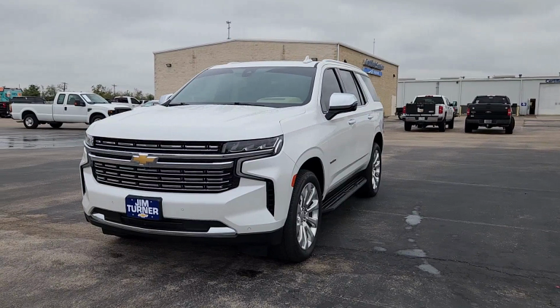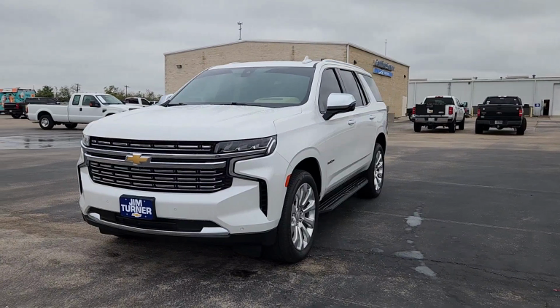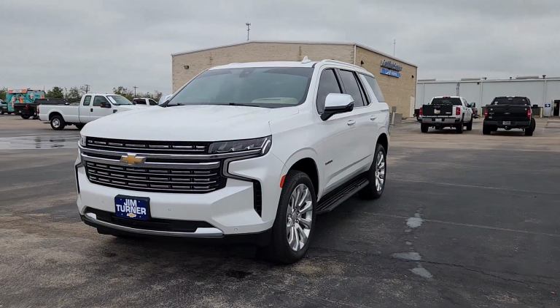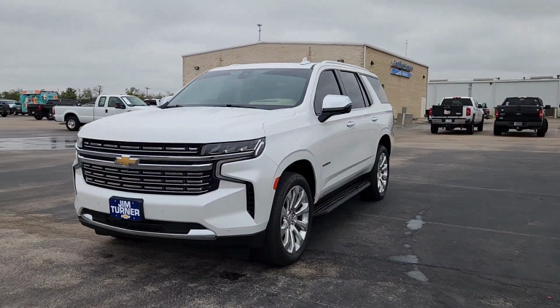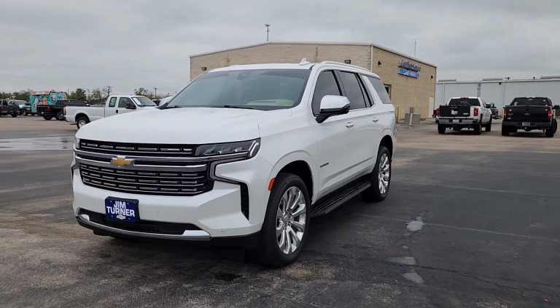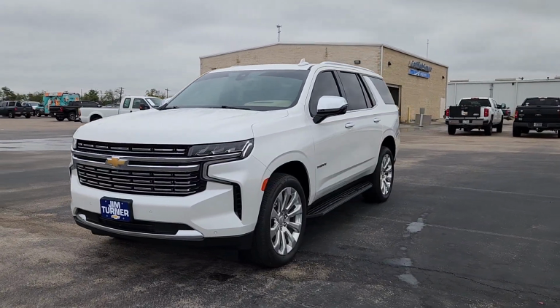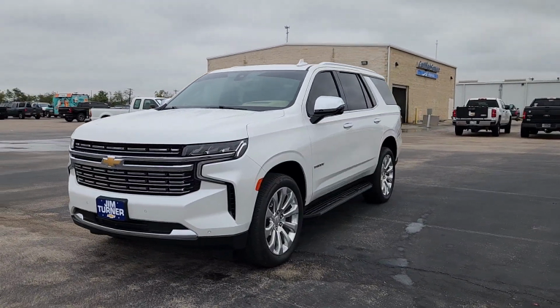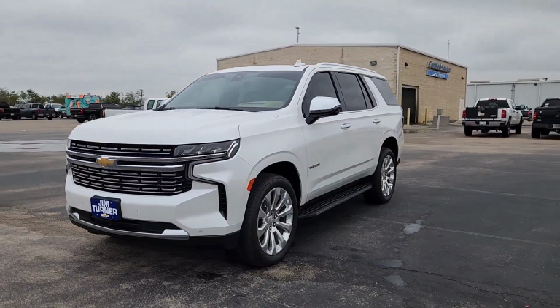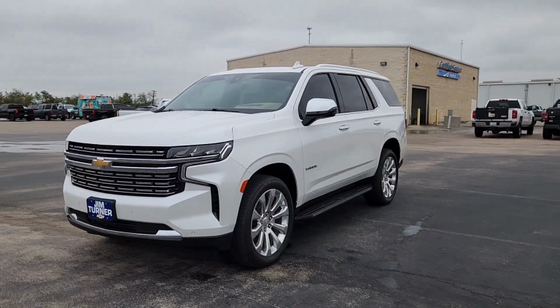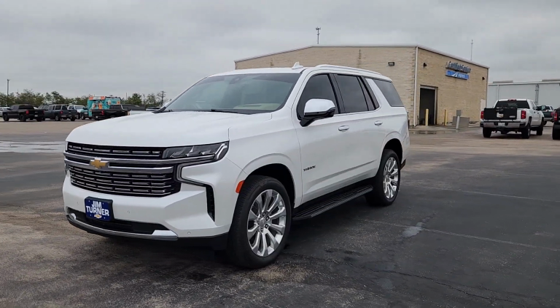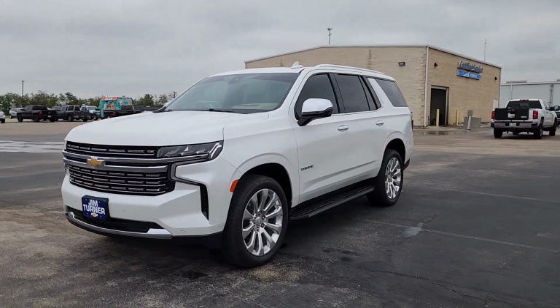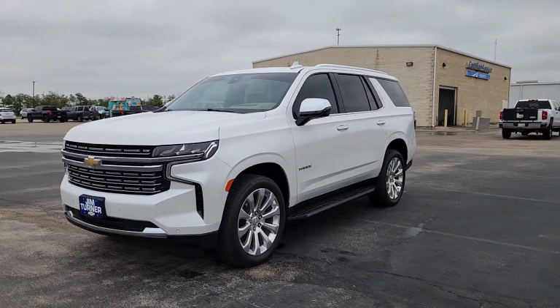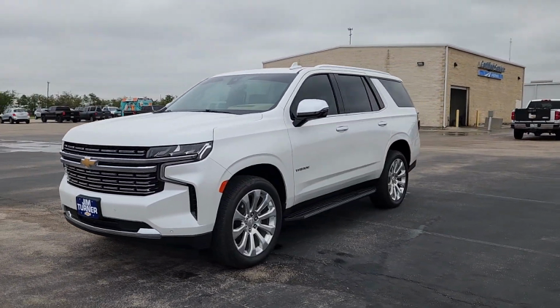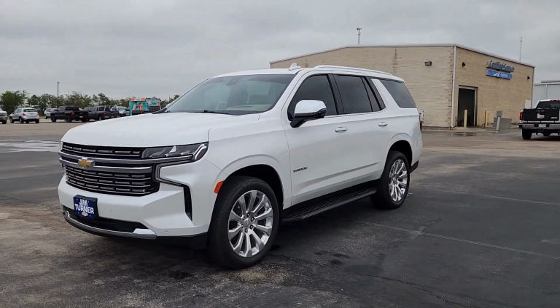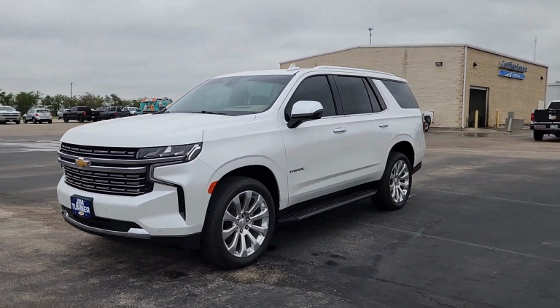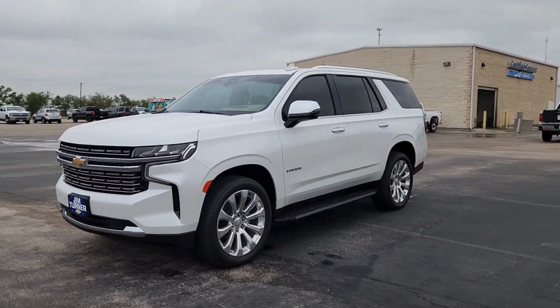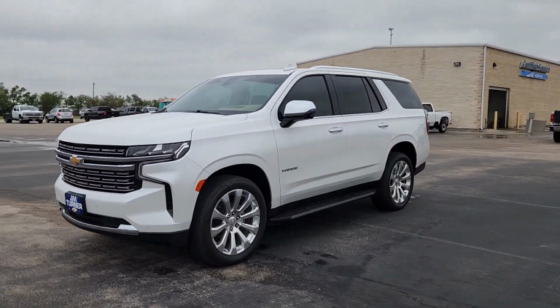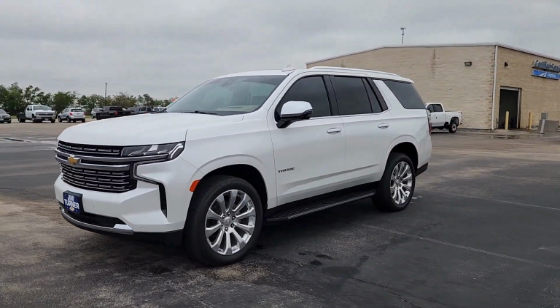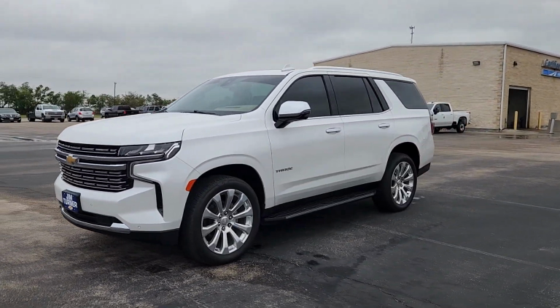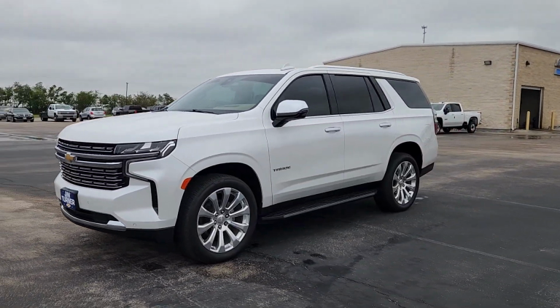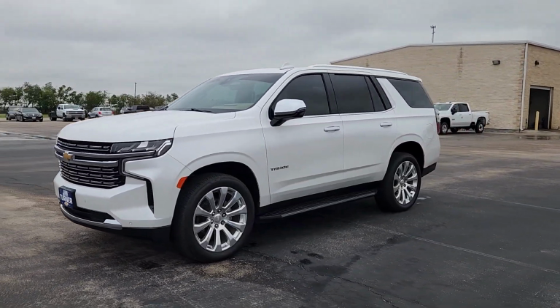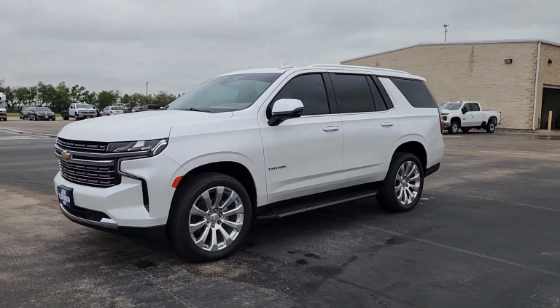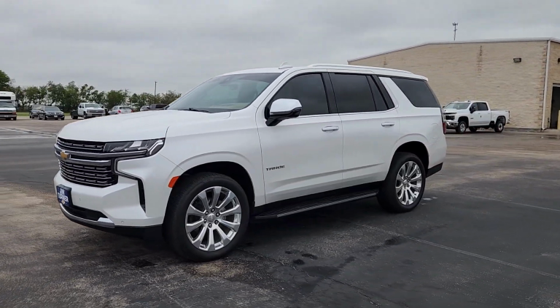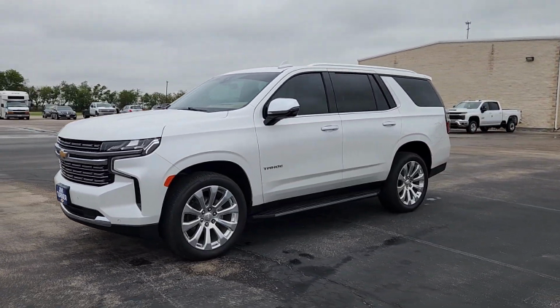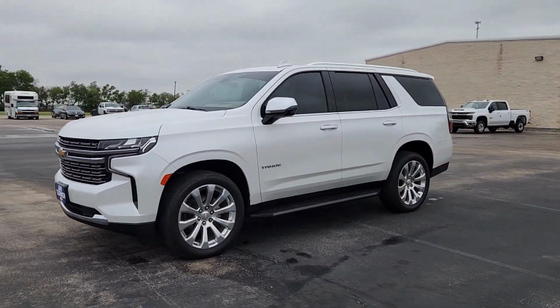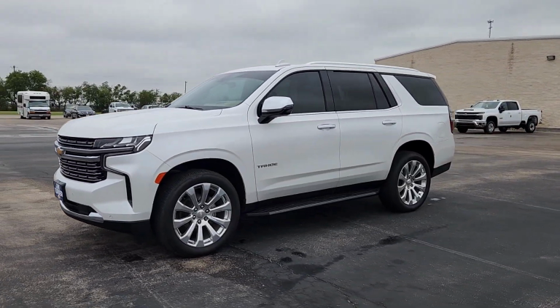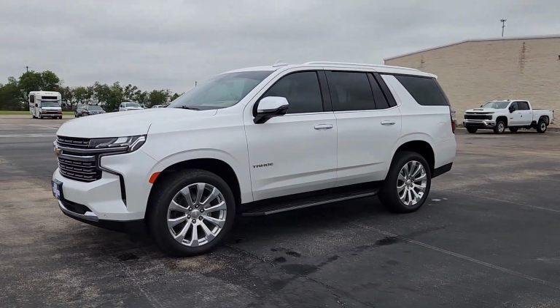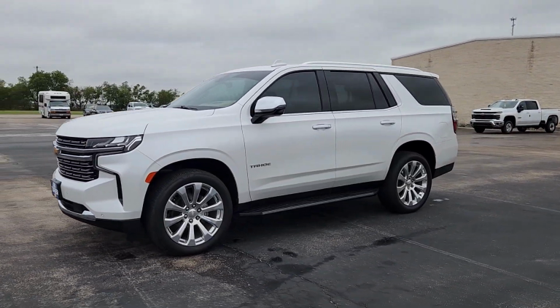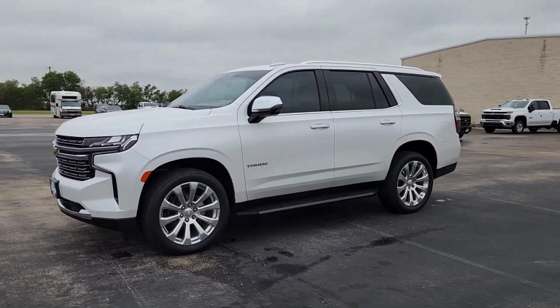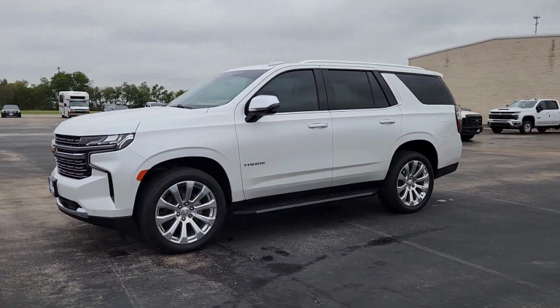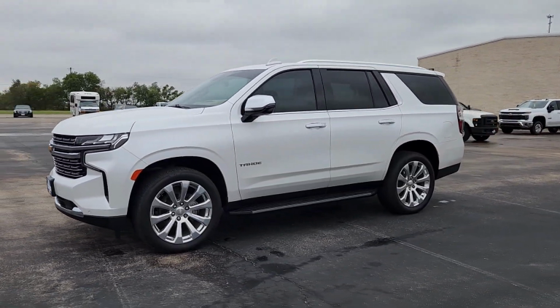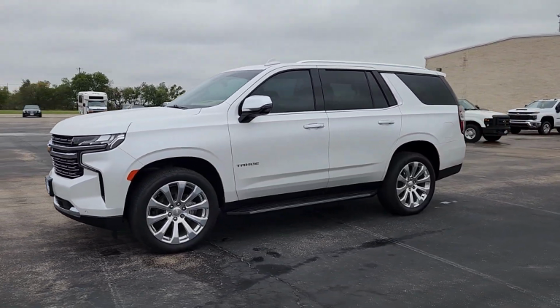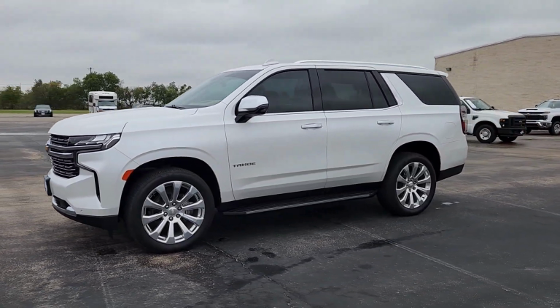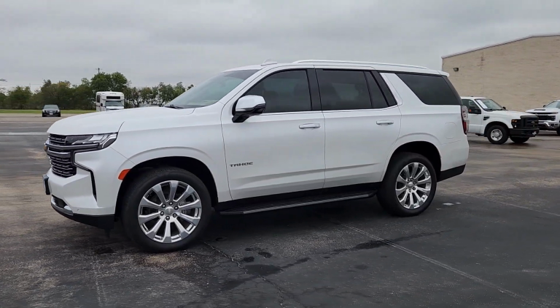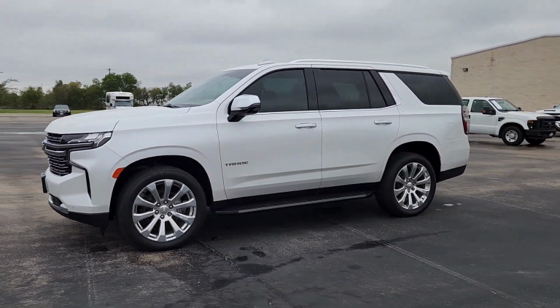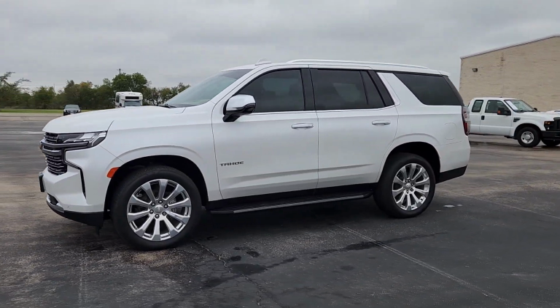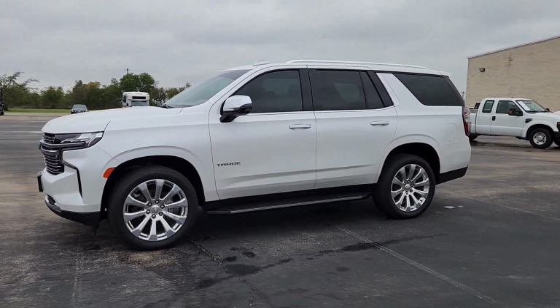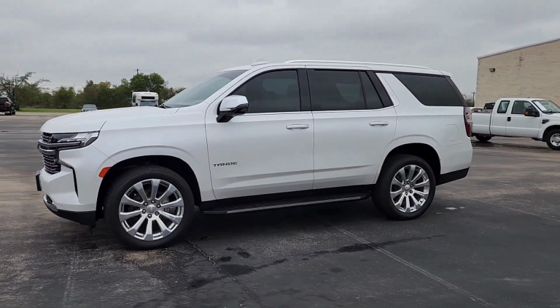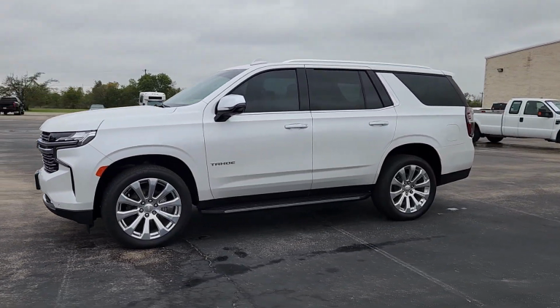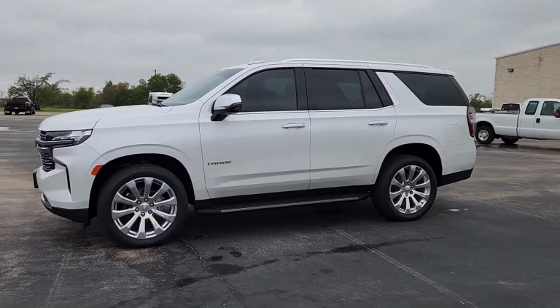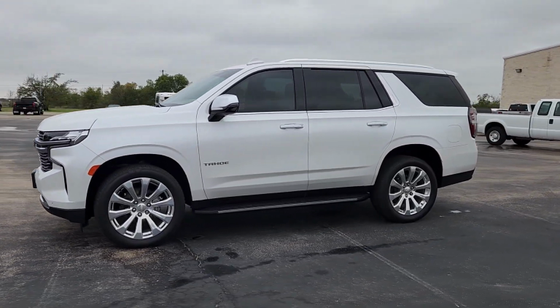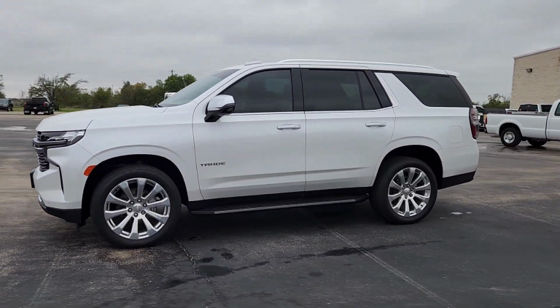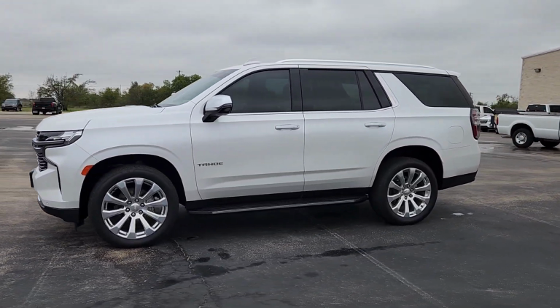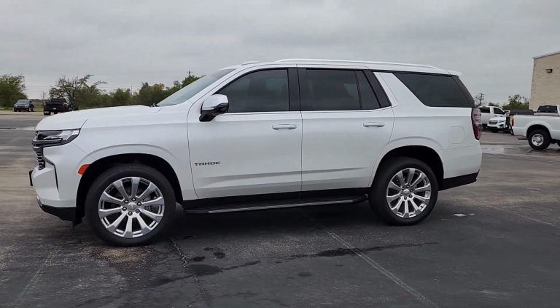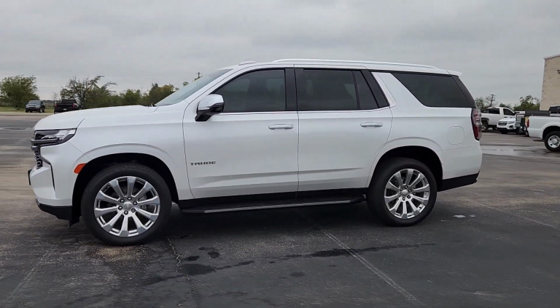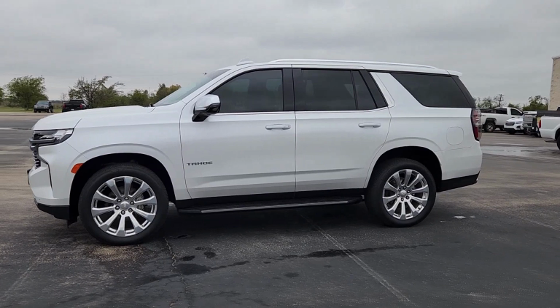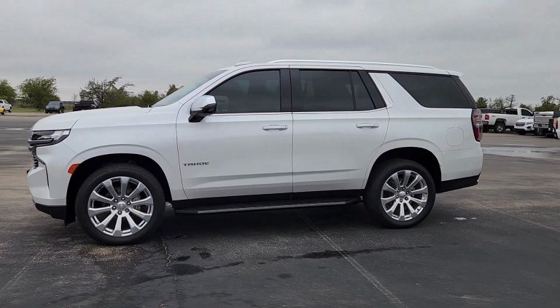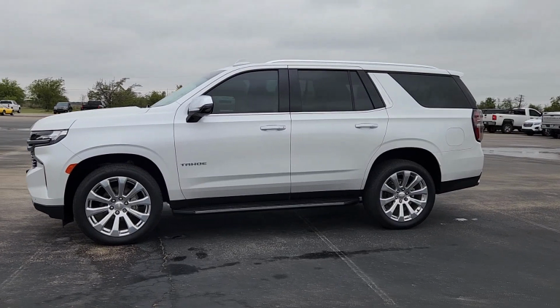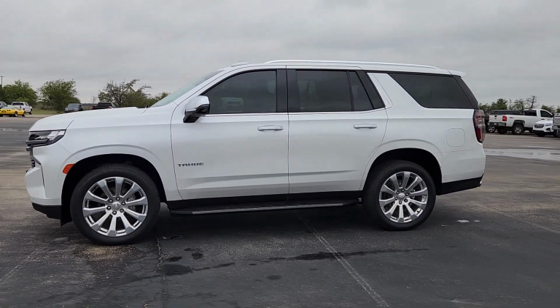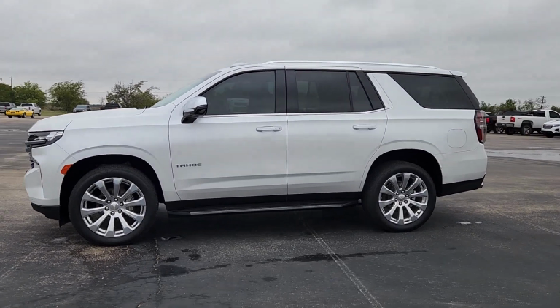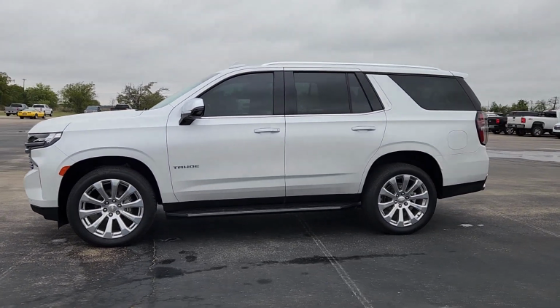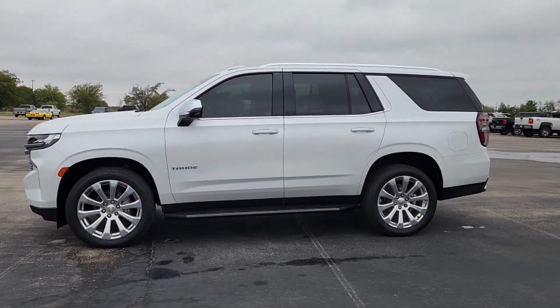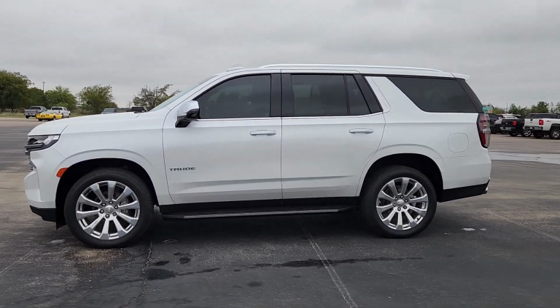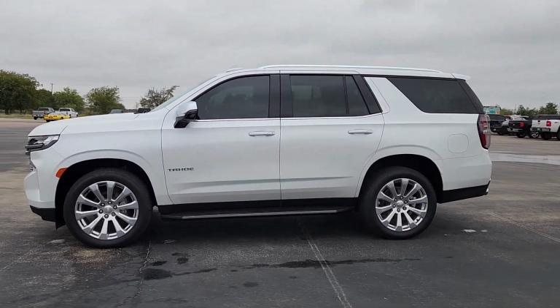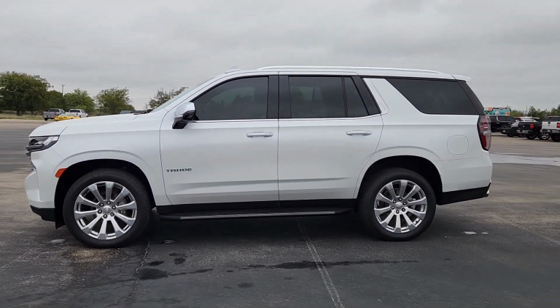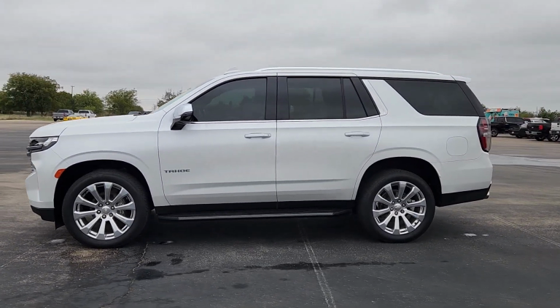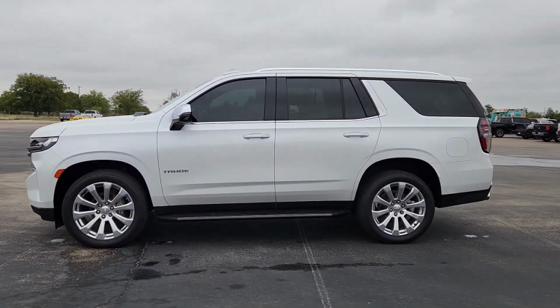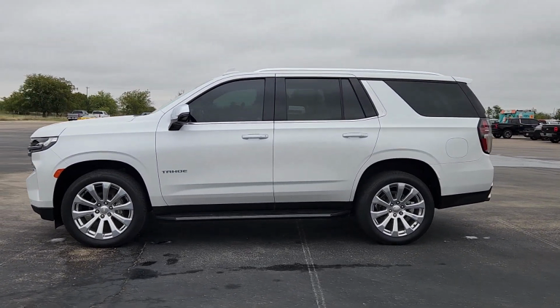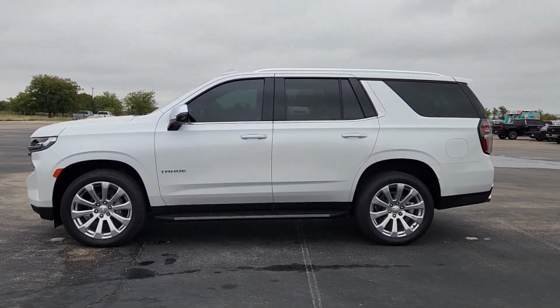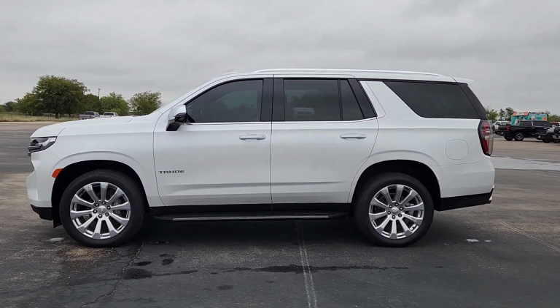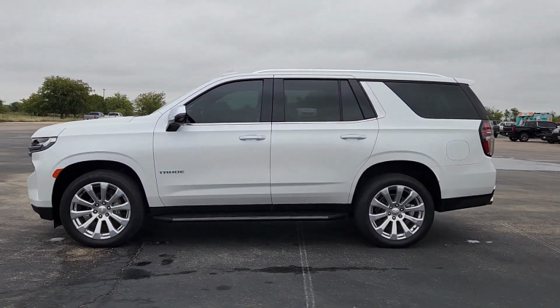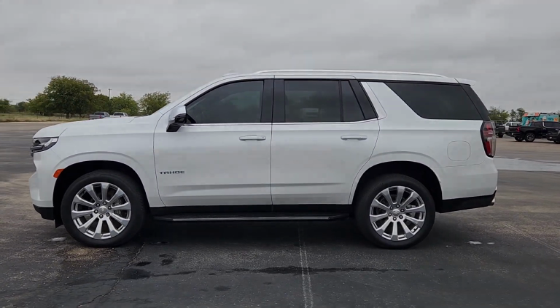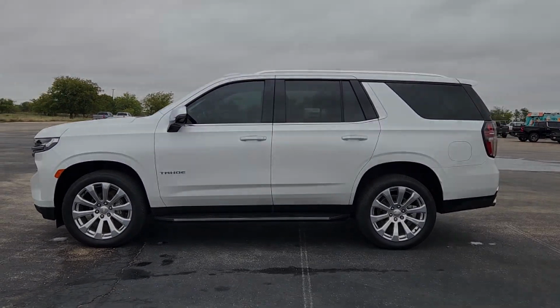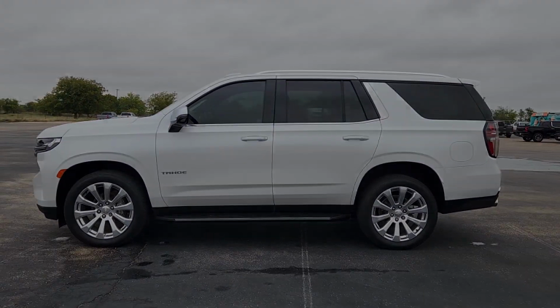Lane departure warning, panoramic roof, navigation system, keyless entry, heated driver's seat, and hands-free liftgate.